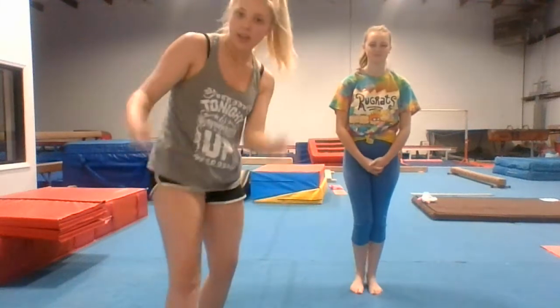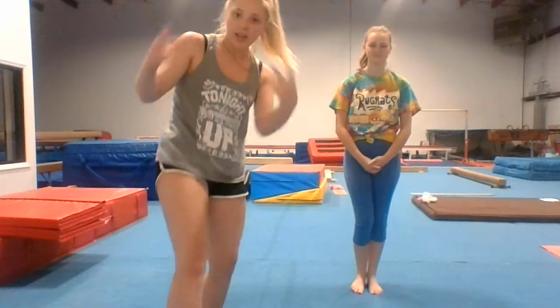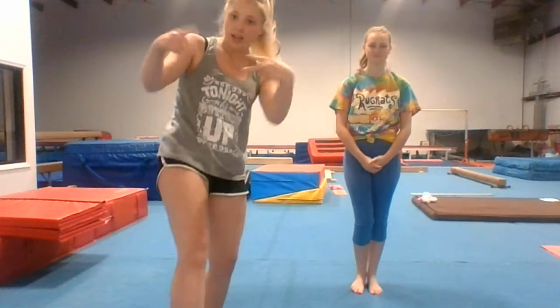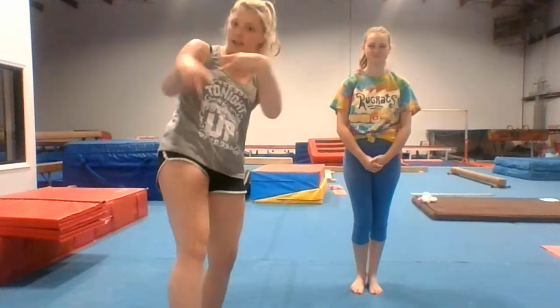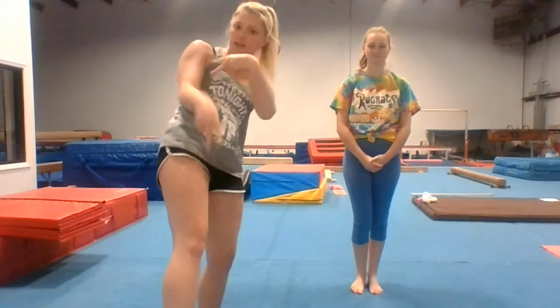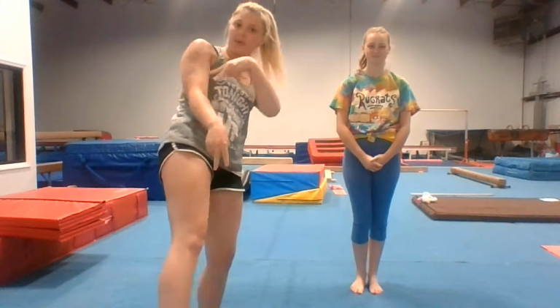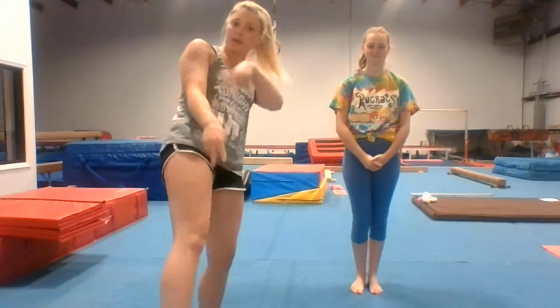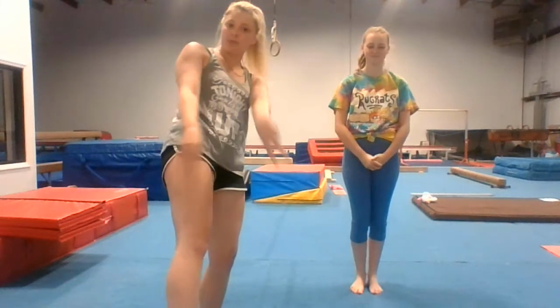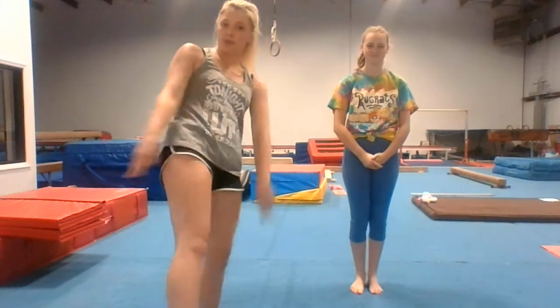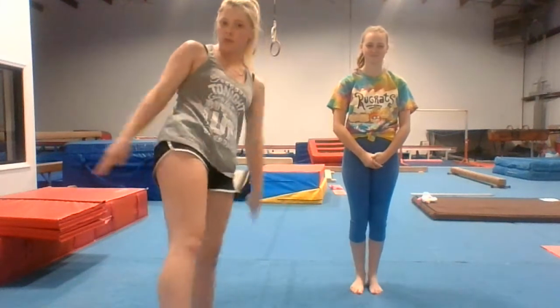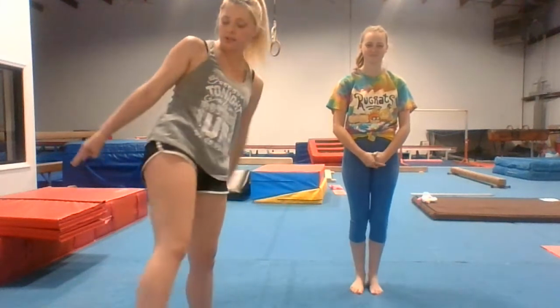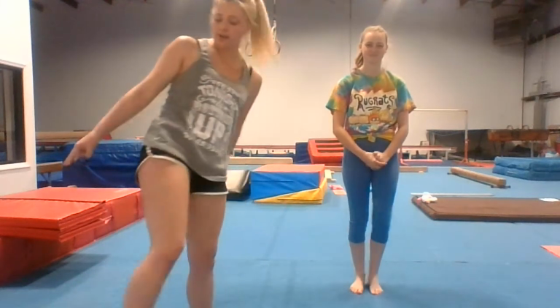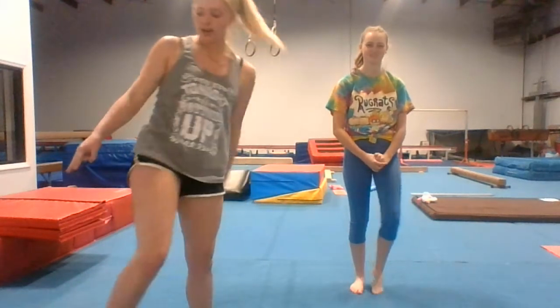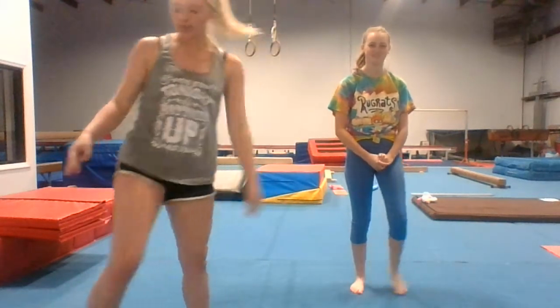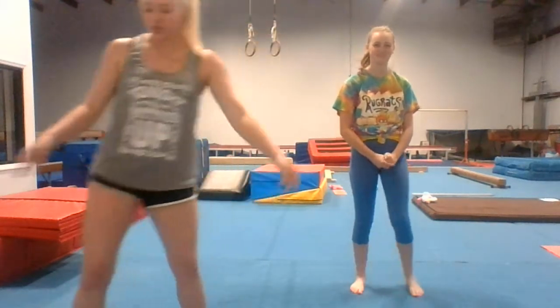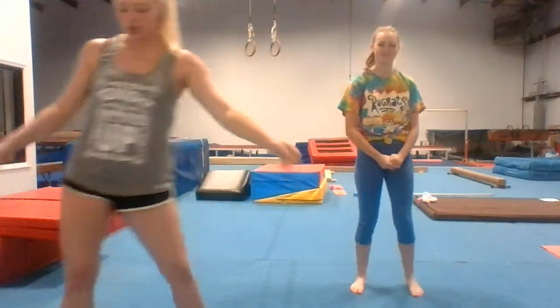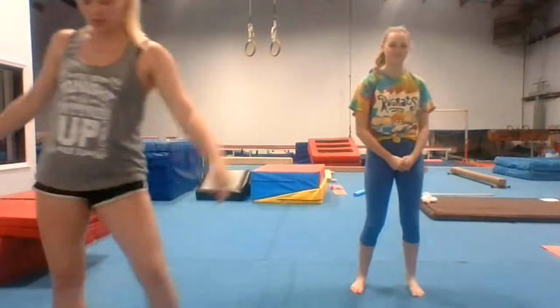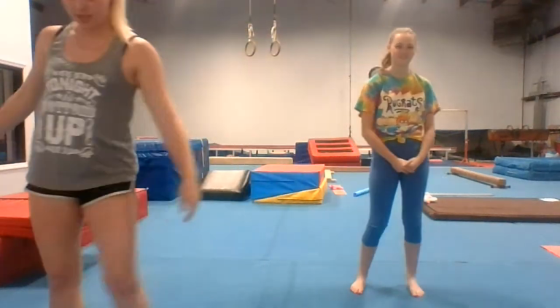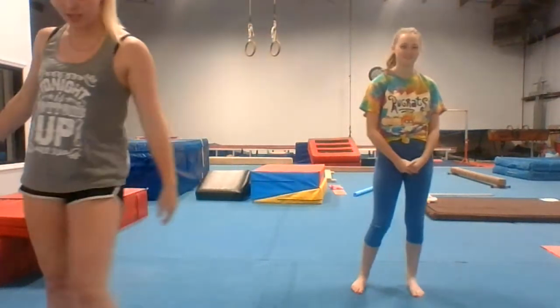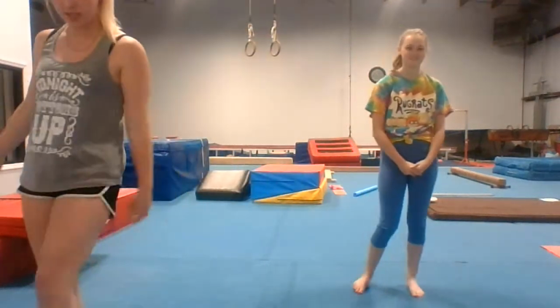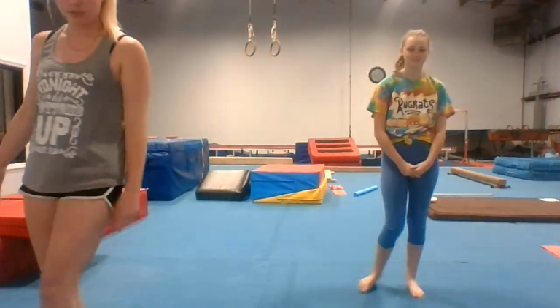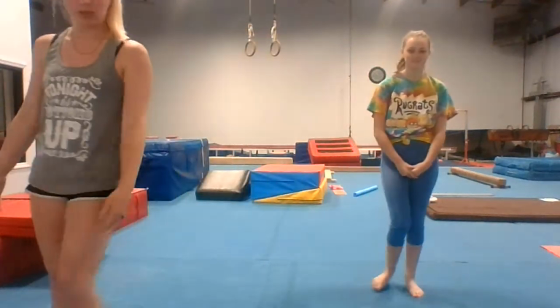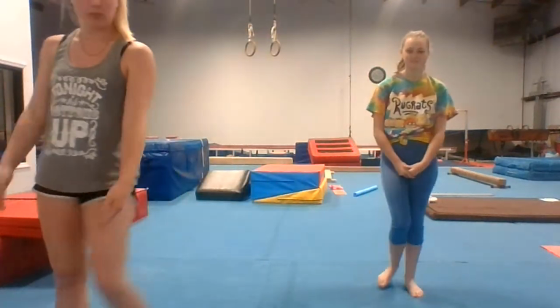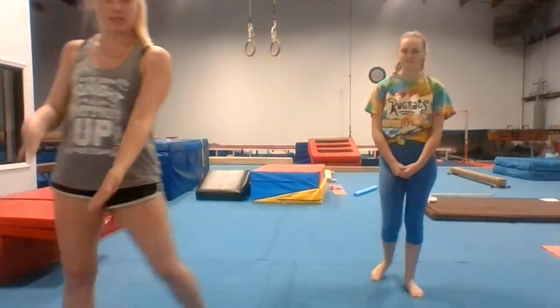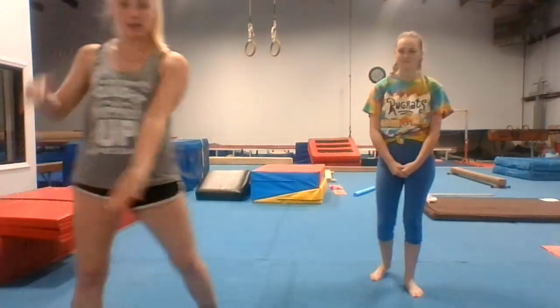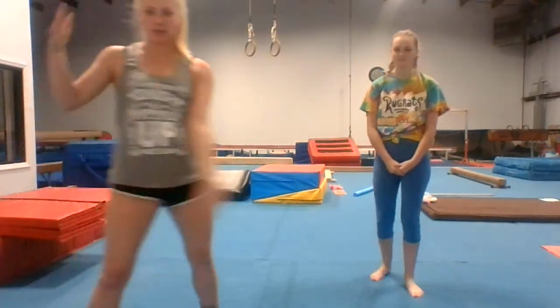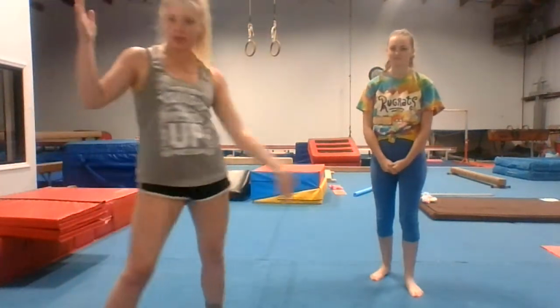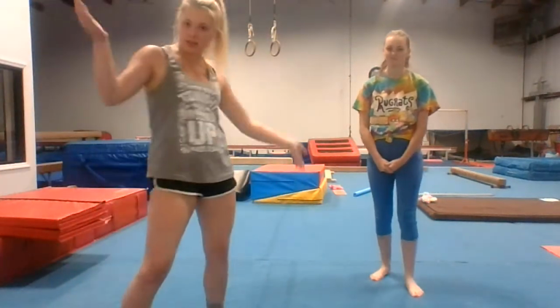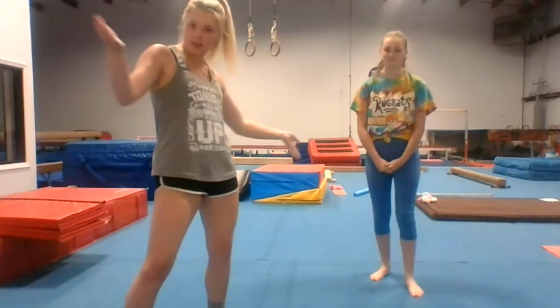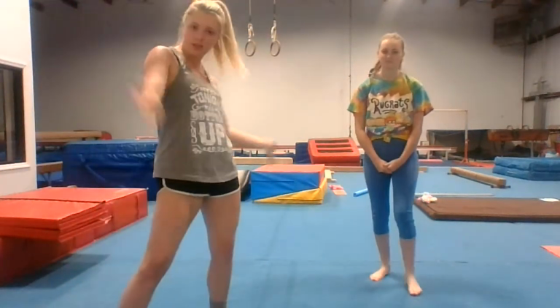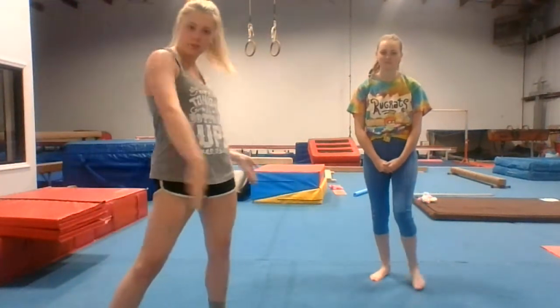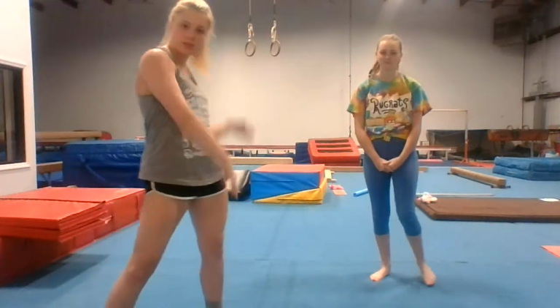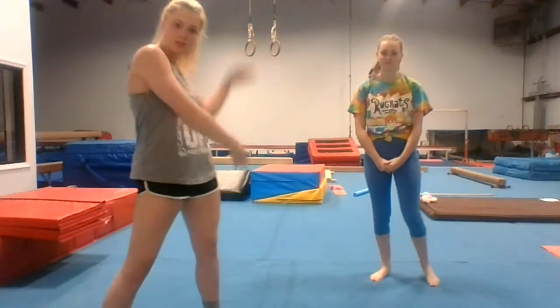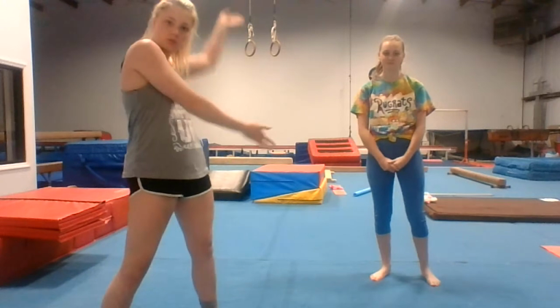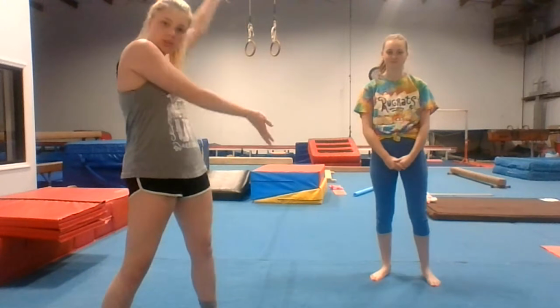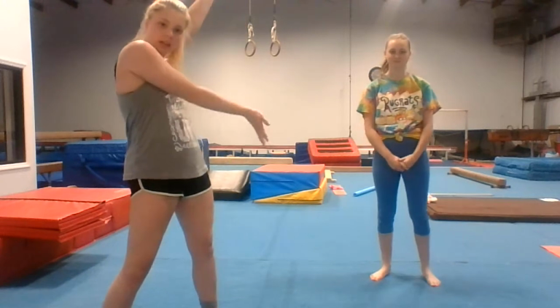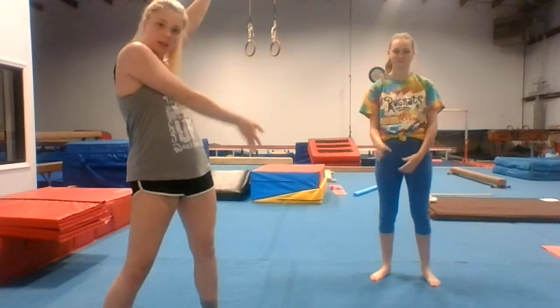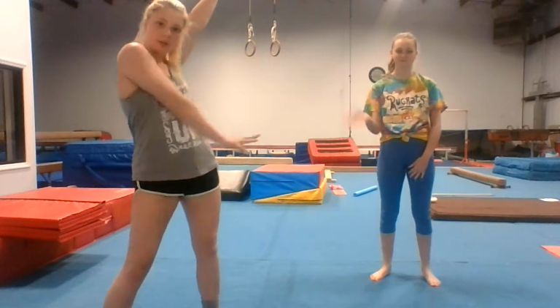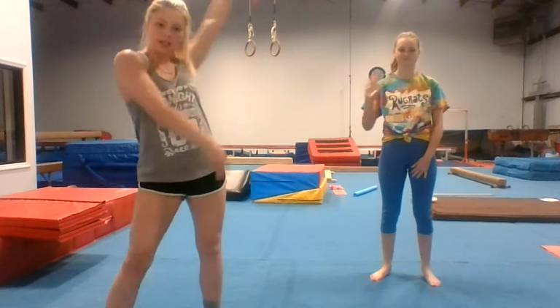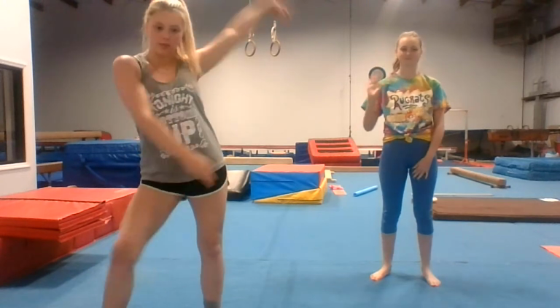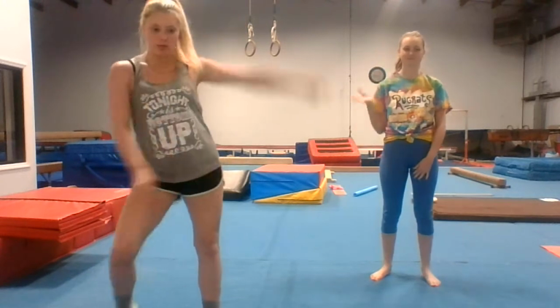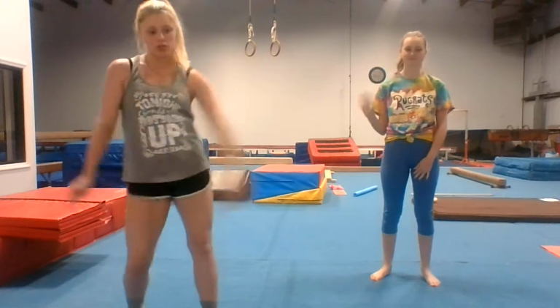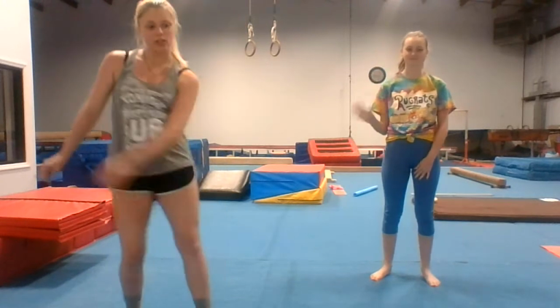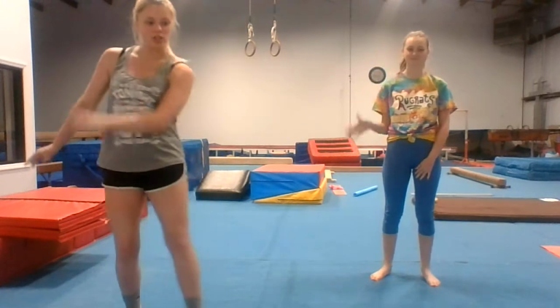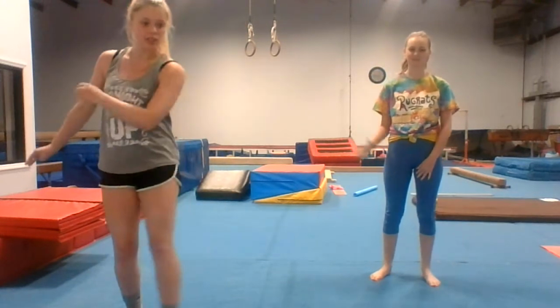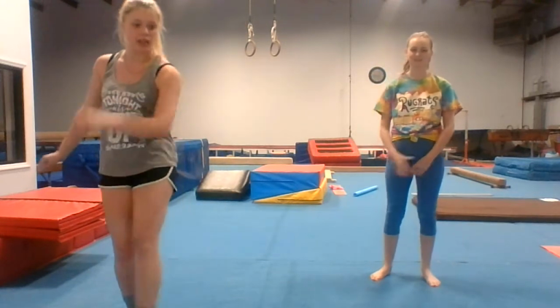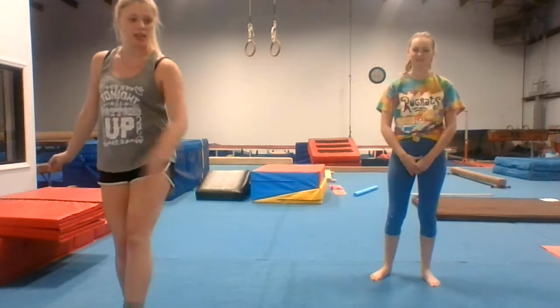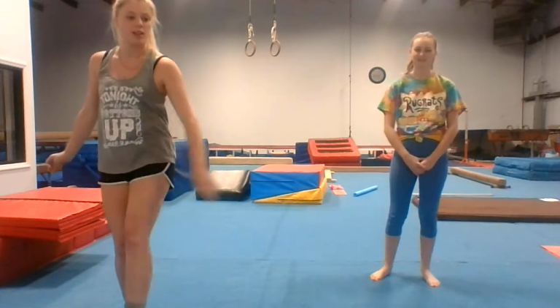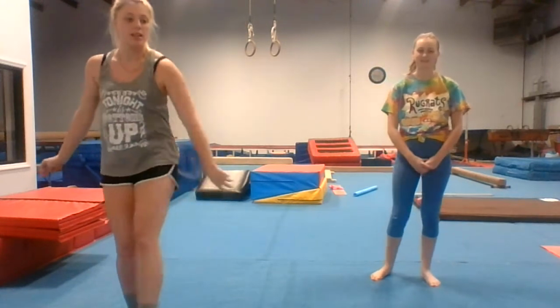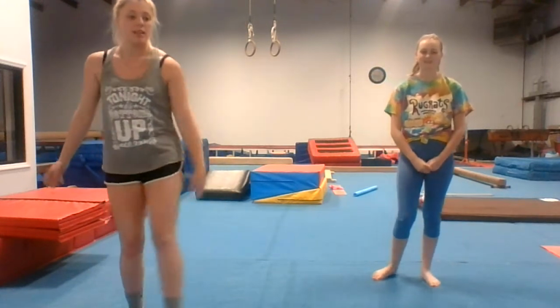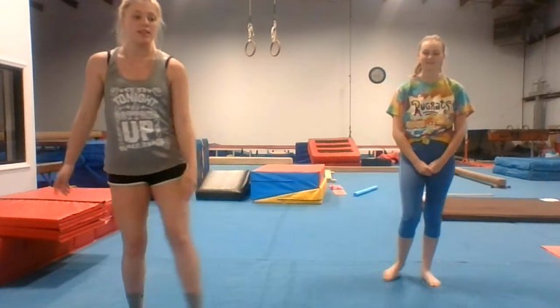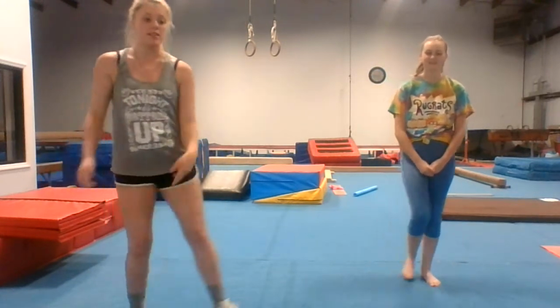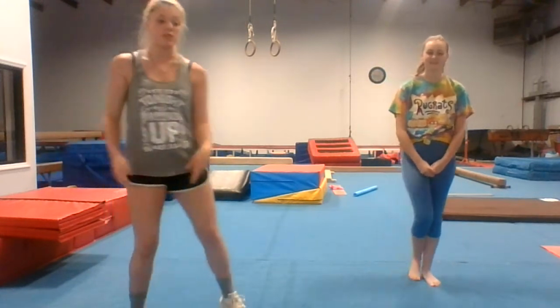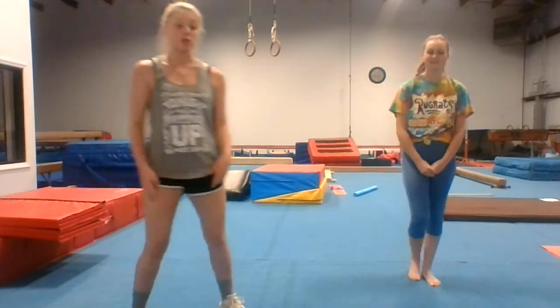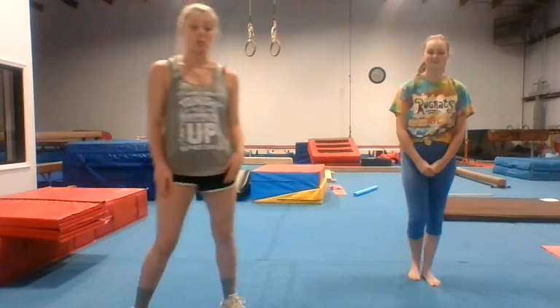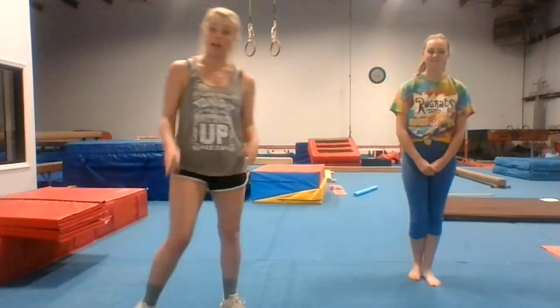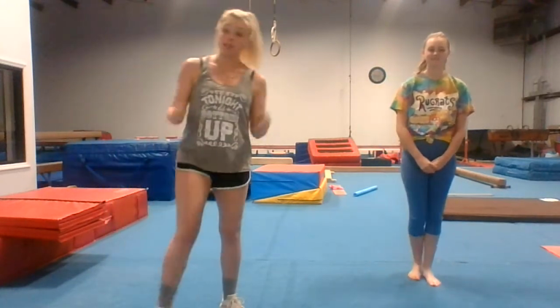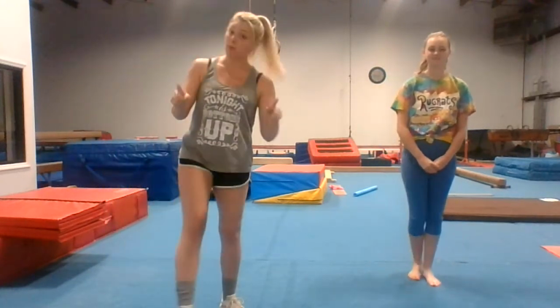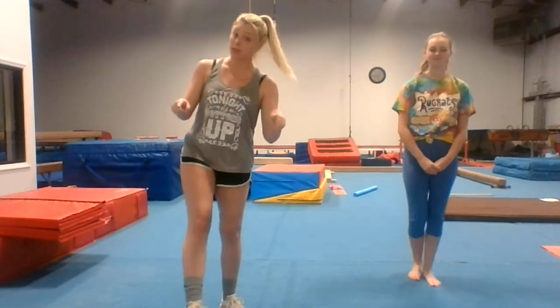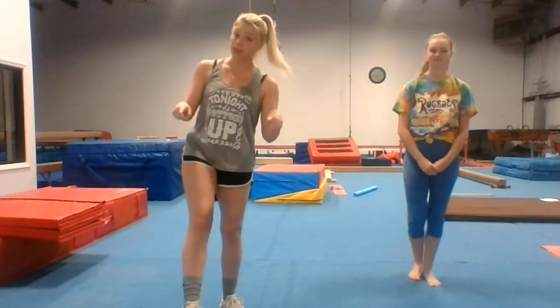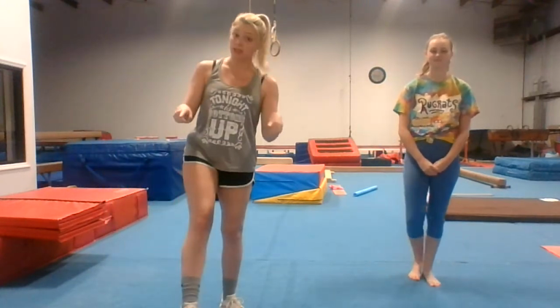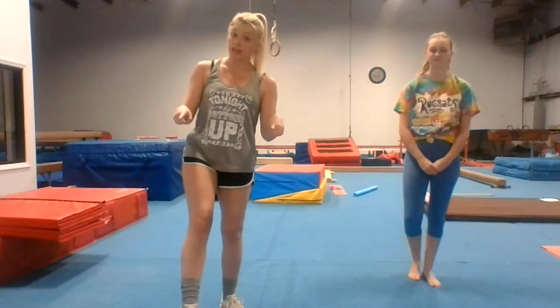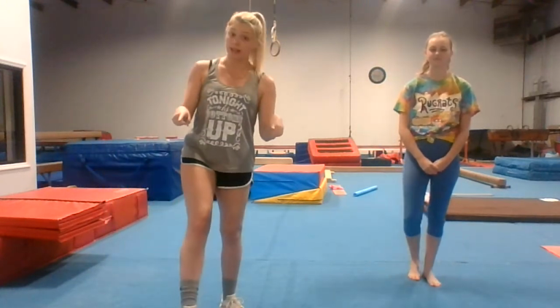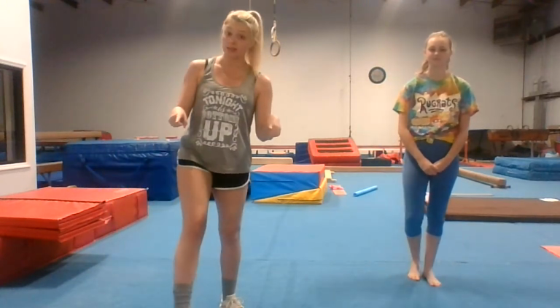Hi and welcome to week 5 at Edge Gymnastics with Ms. Emily and Ms. Juliet, my demonstrator today. This is for my tumbling class.